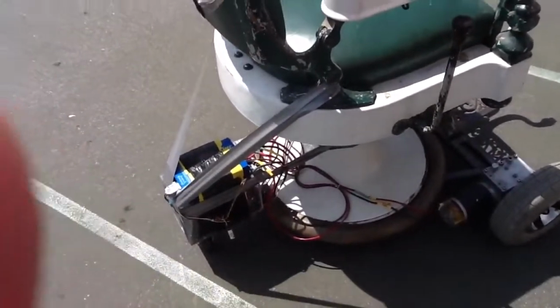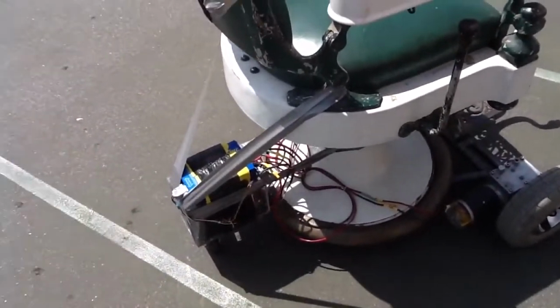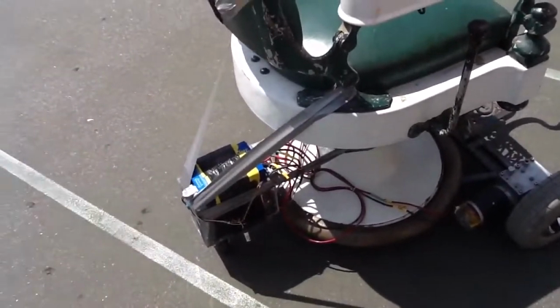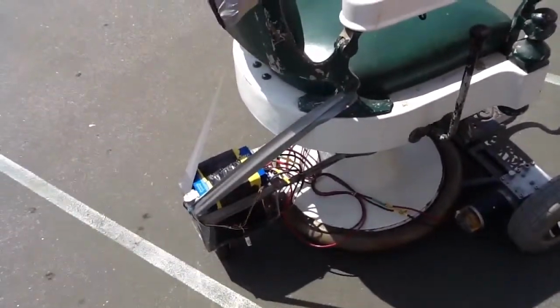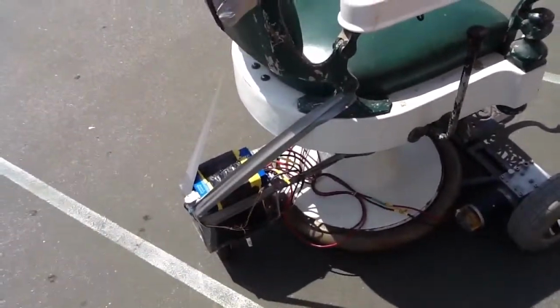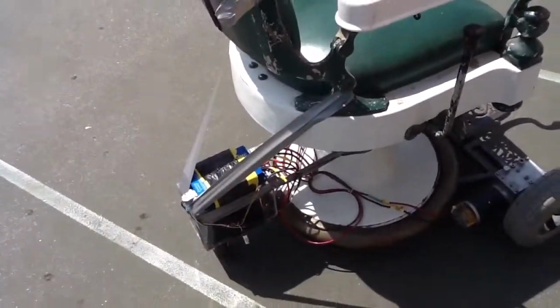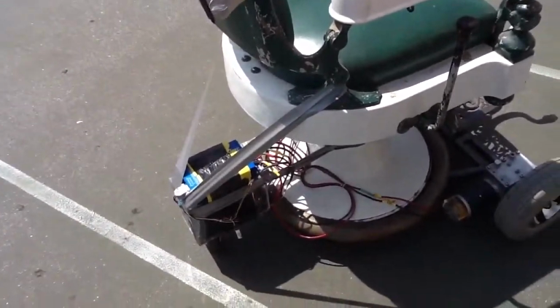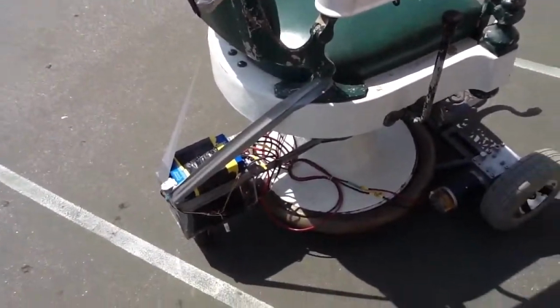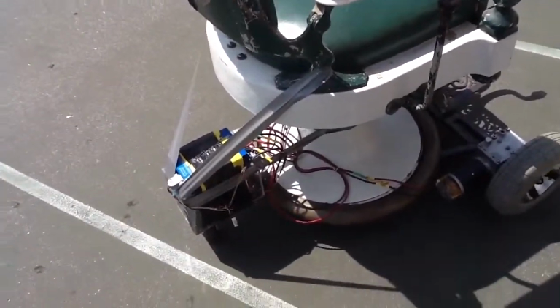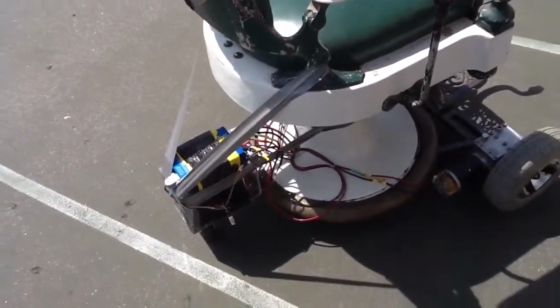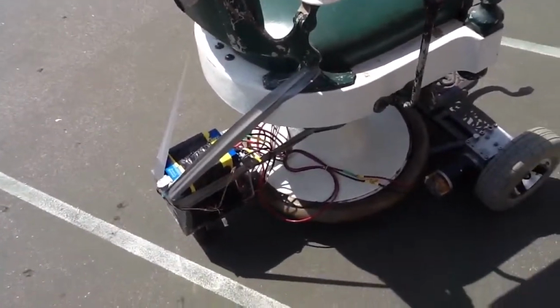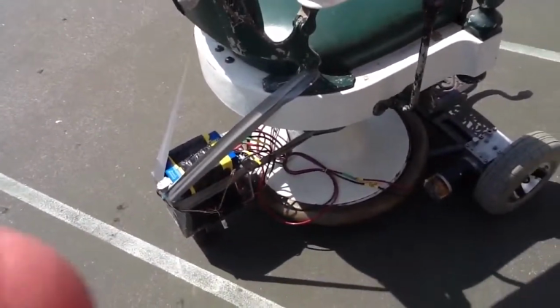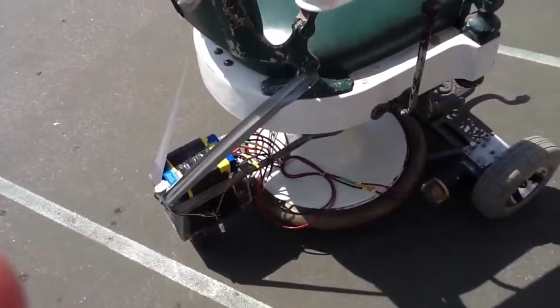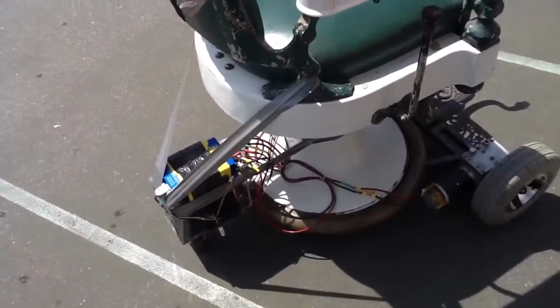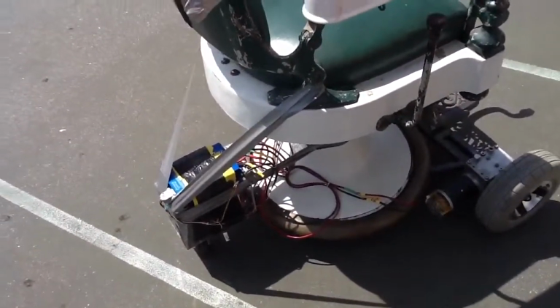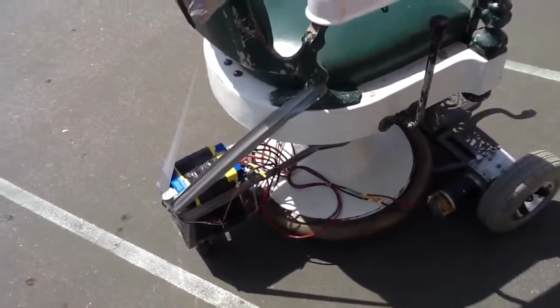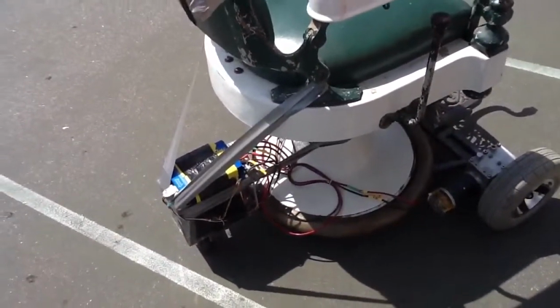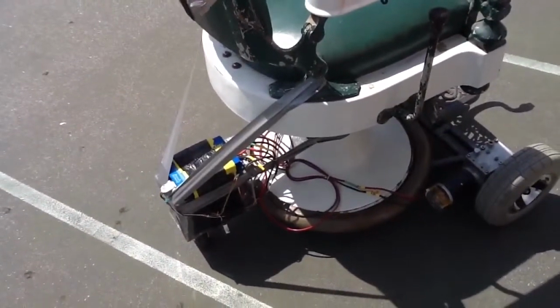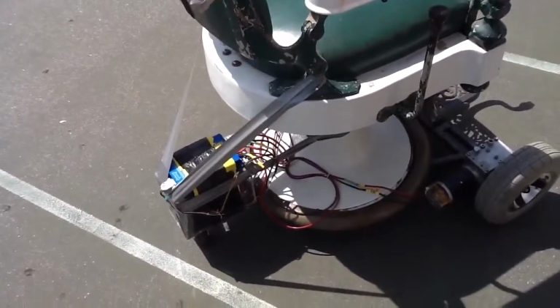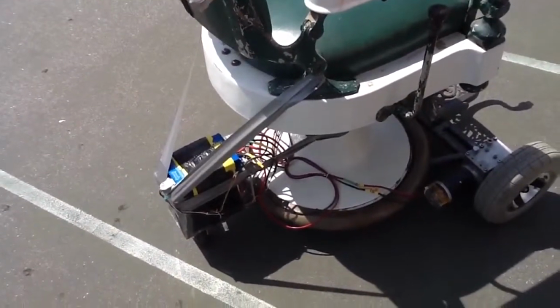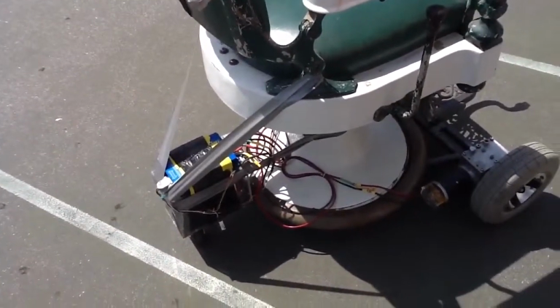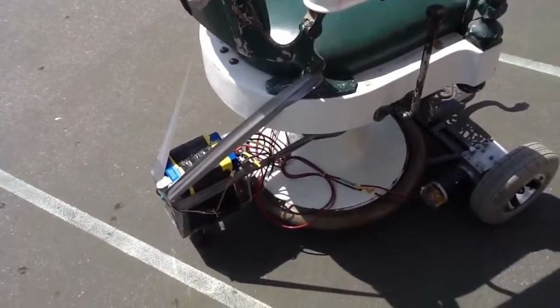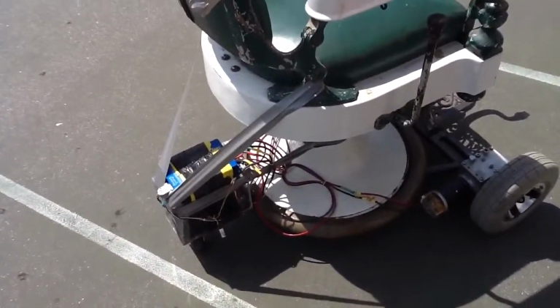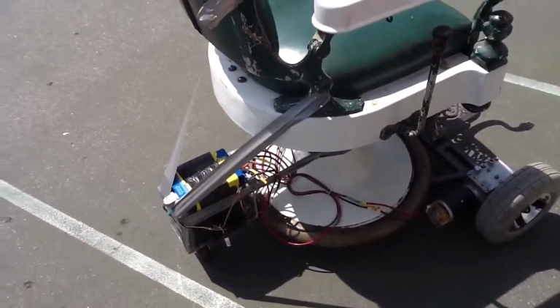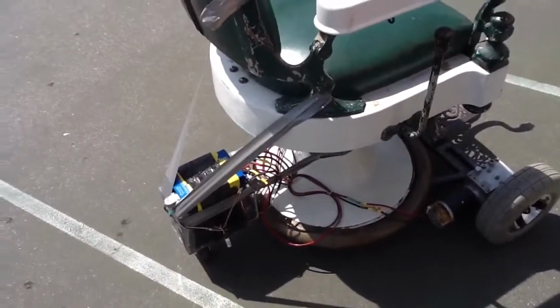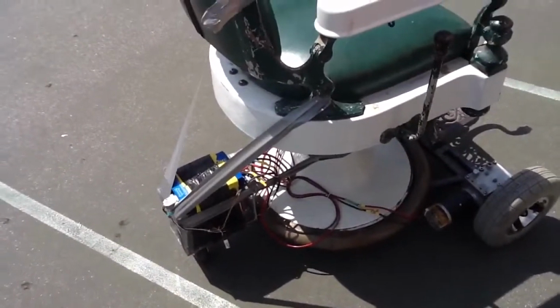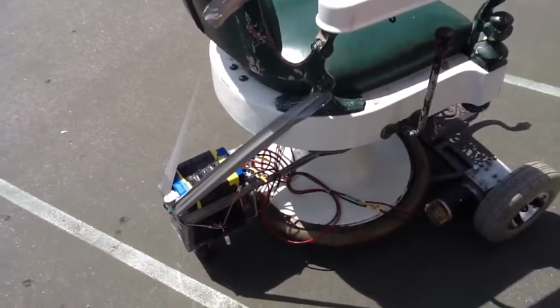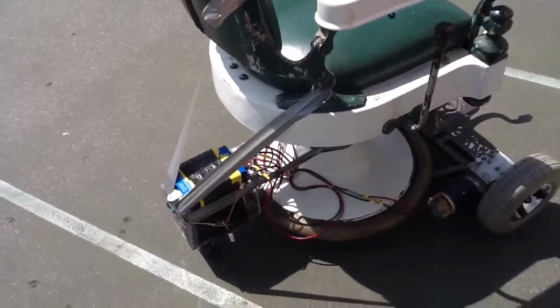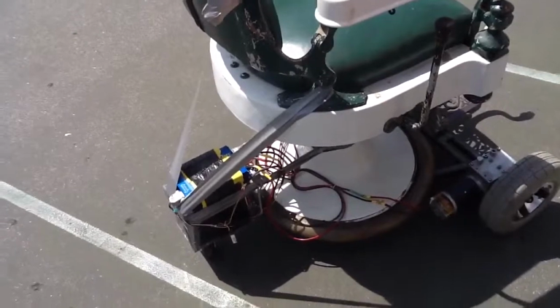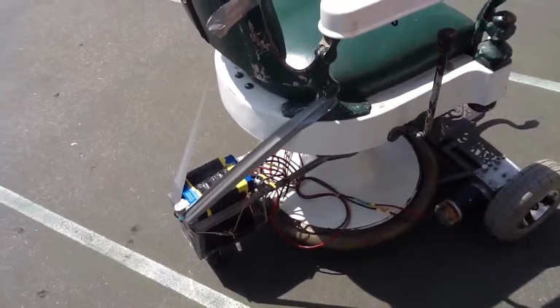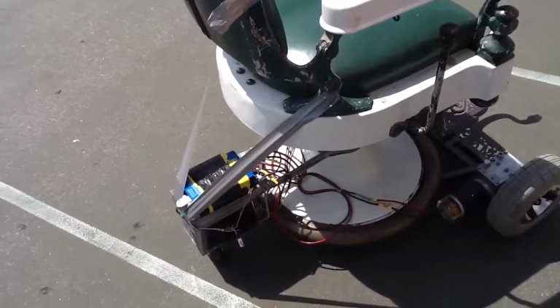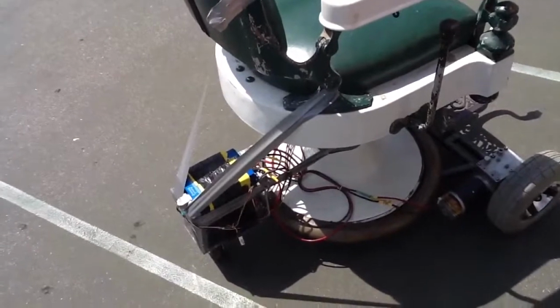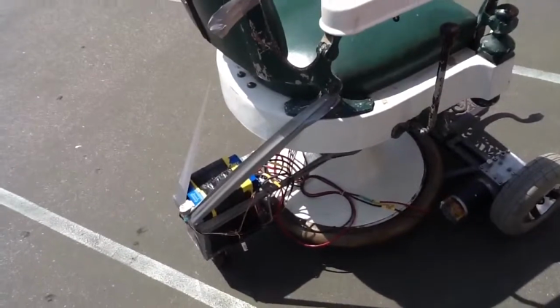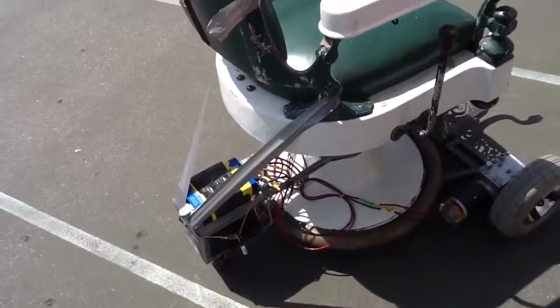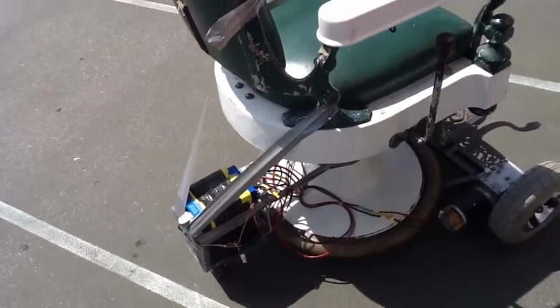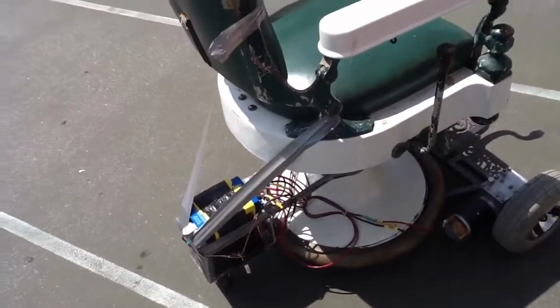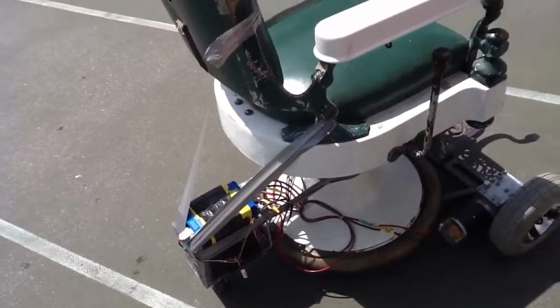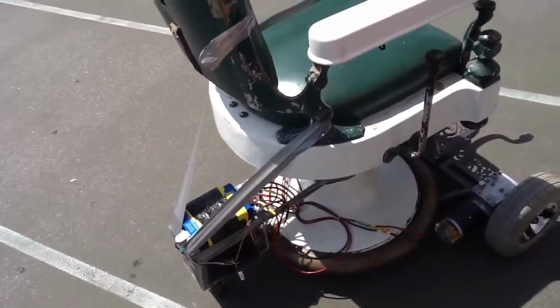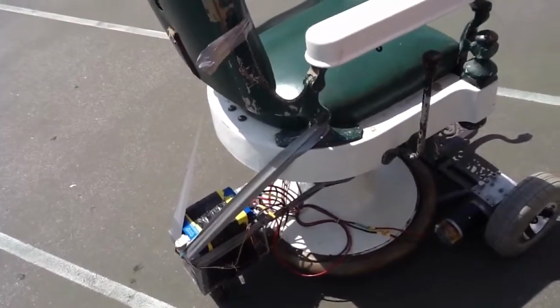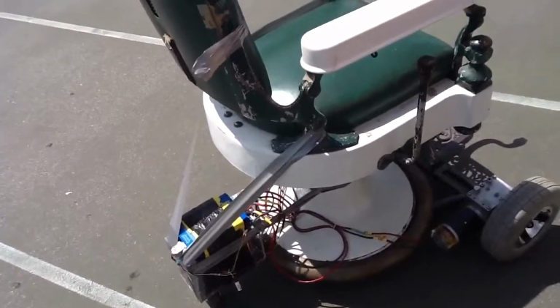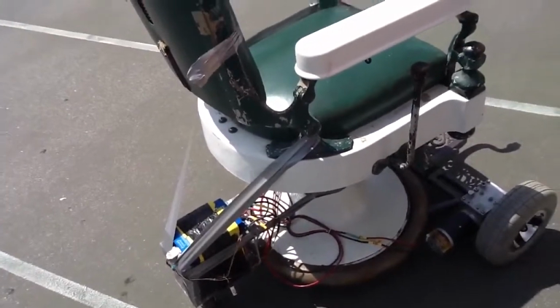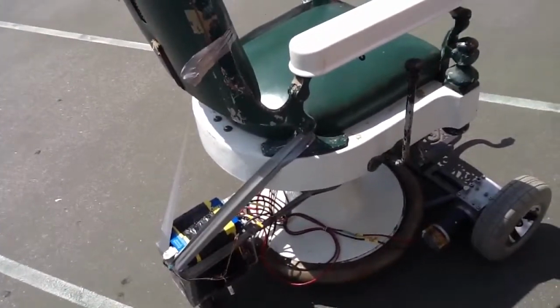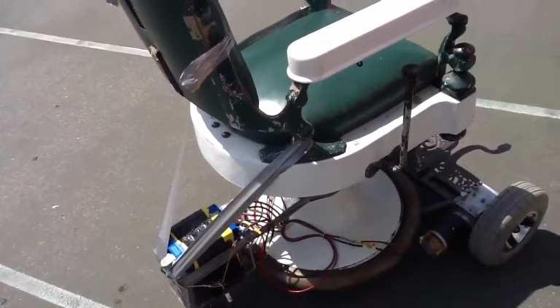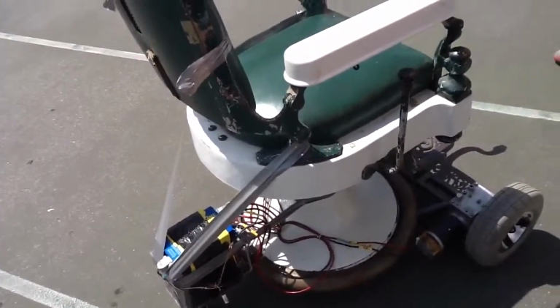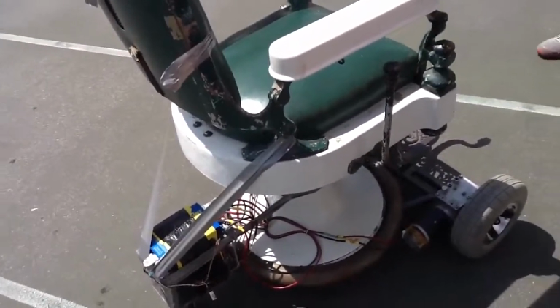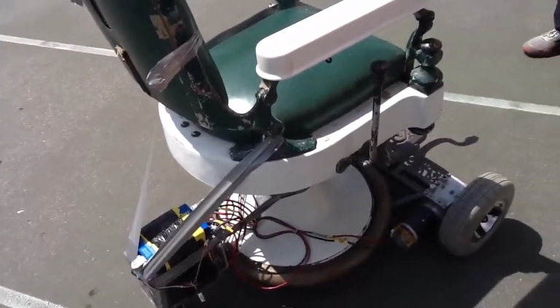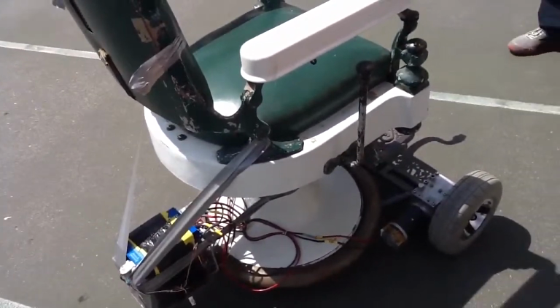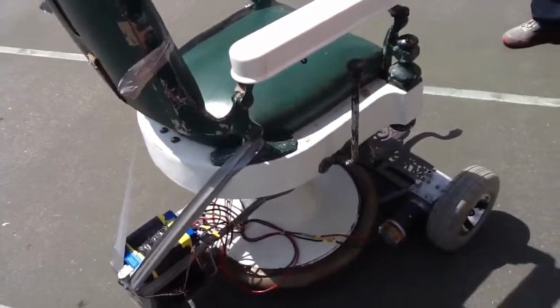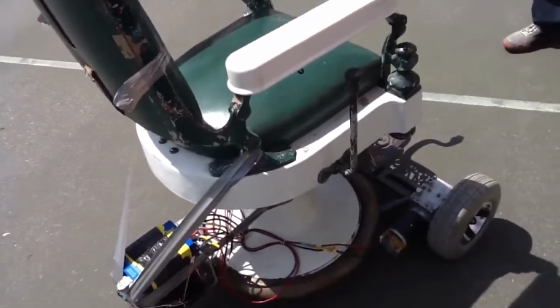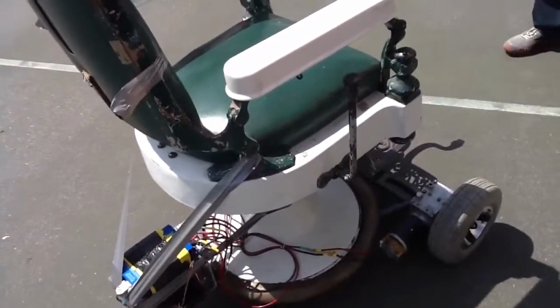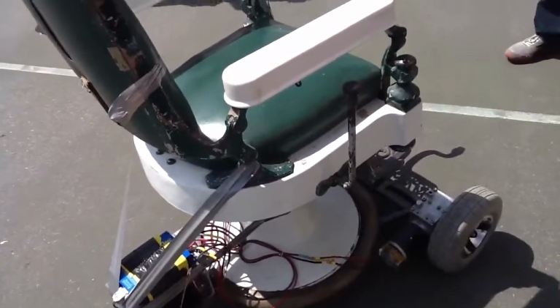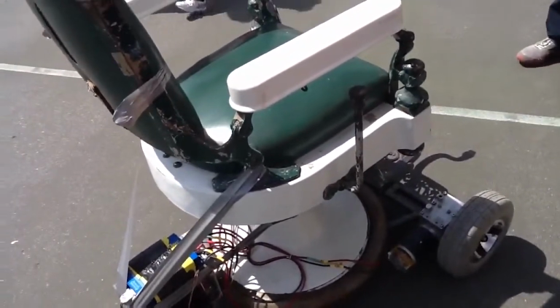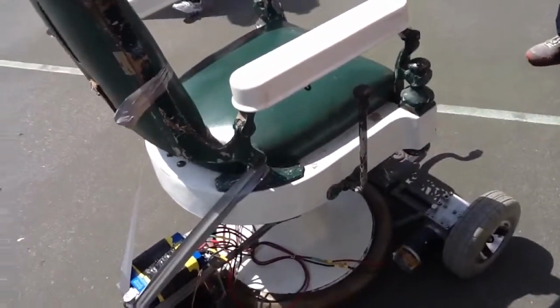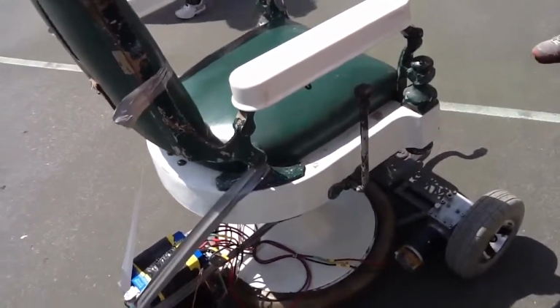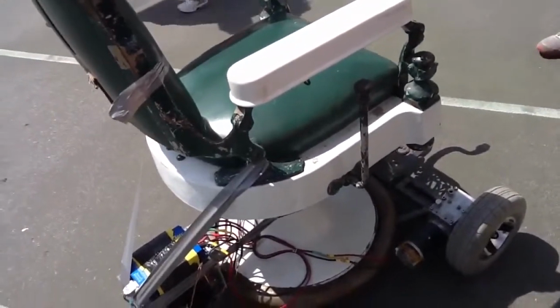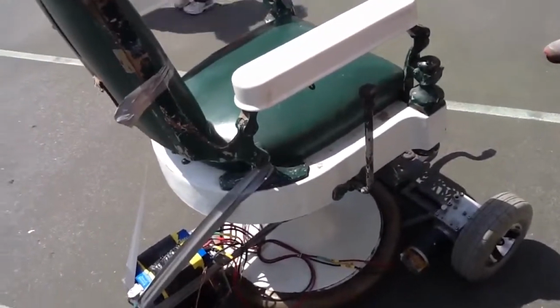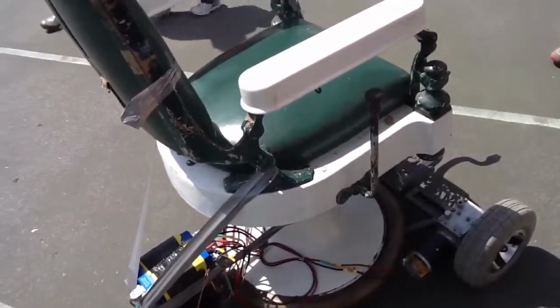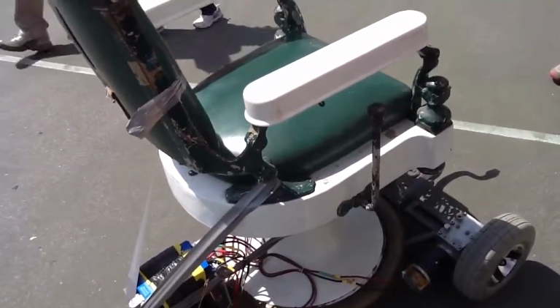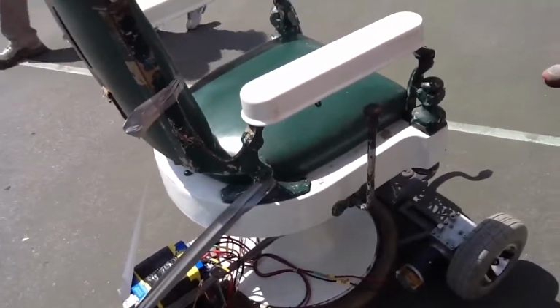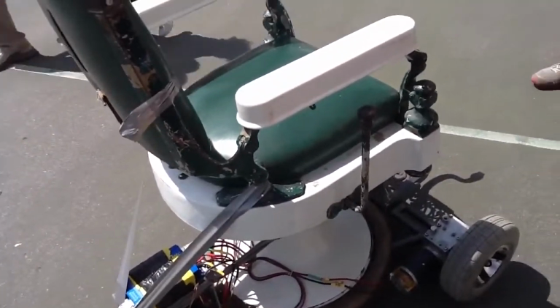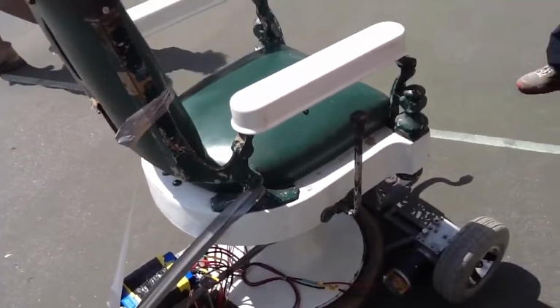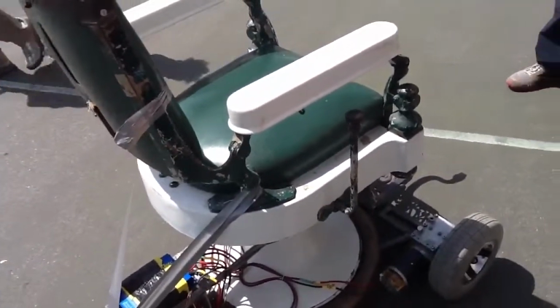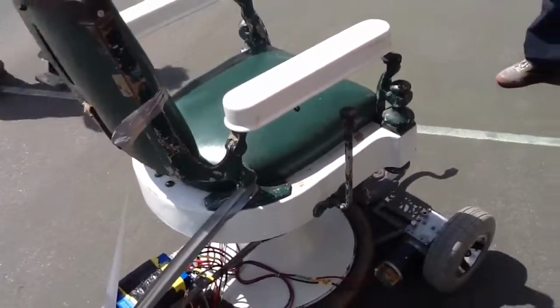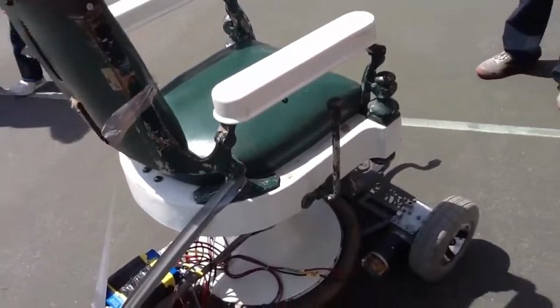Not quite the safest contraption, but it gets the job done. What the heck — it's fun and a lot of people enjoy it.